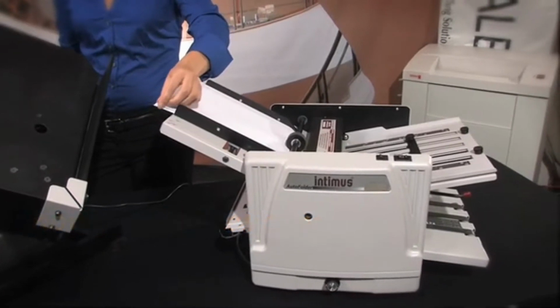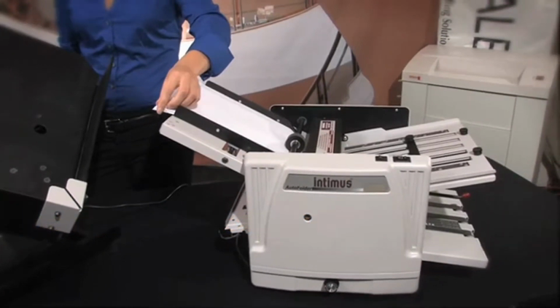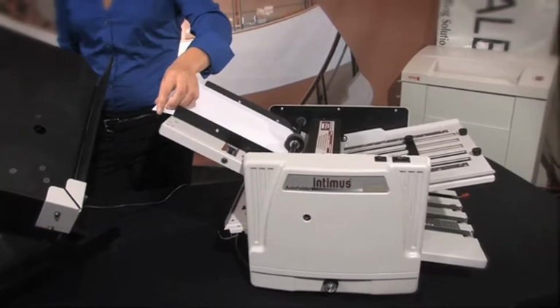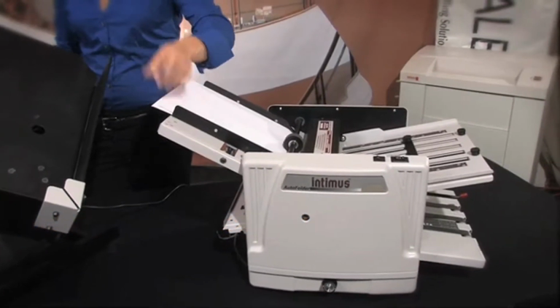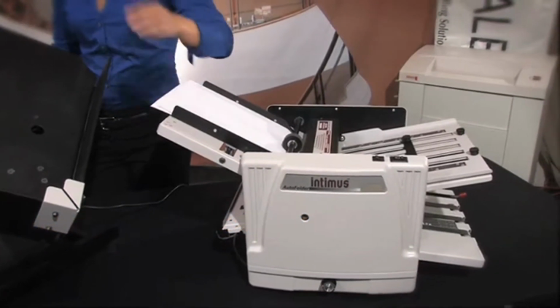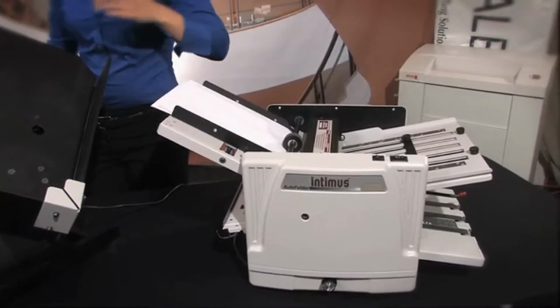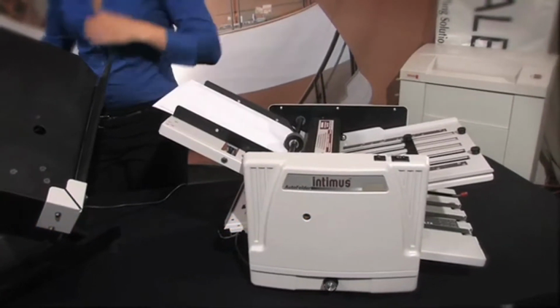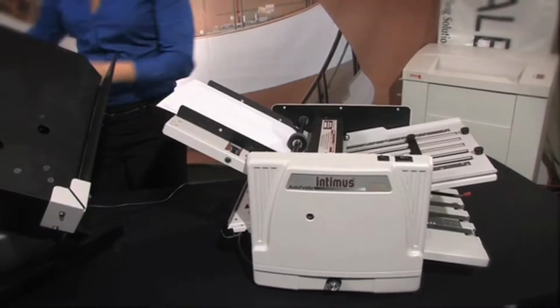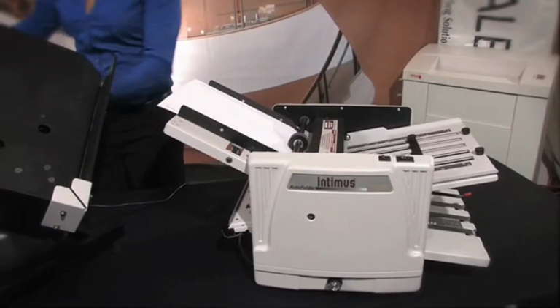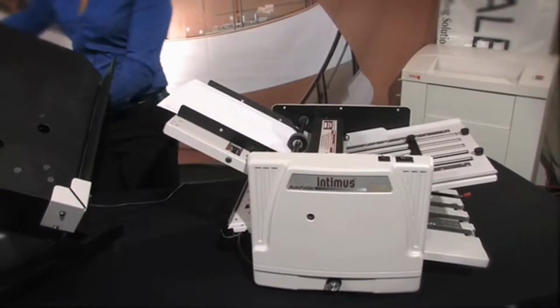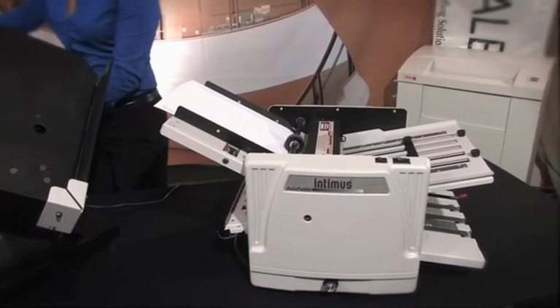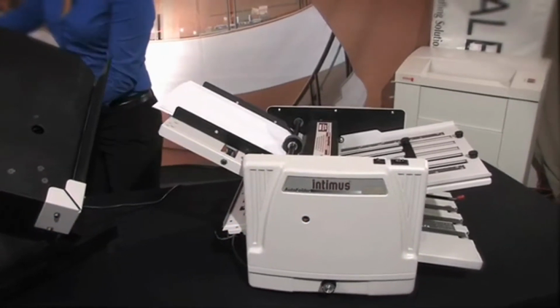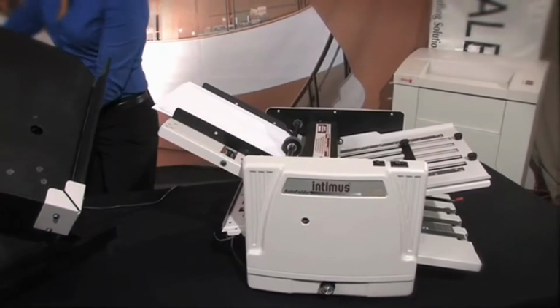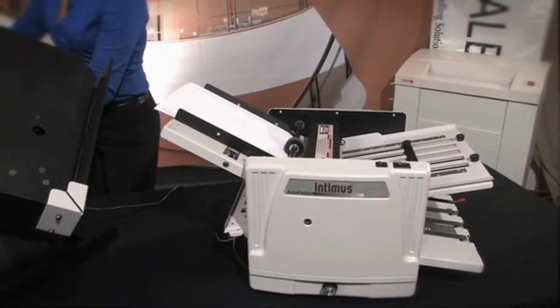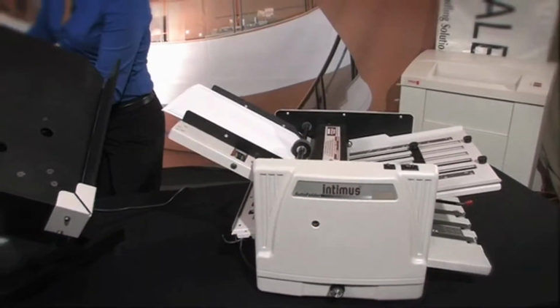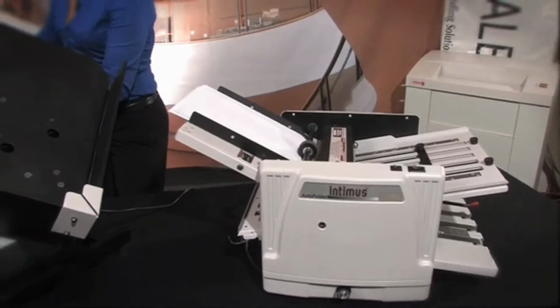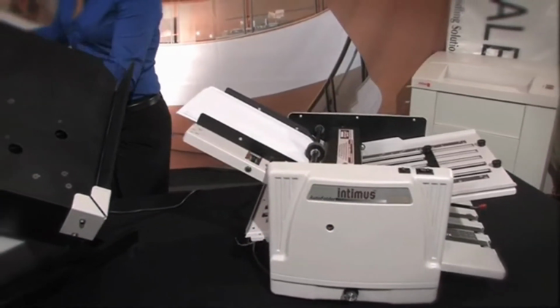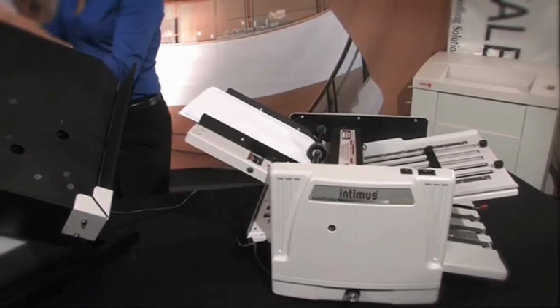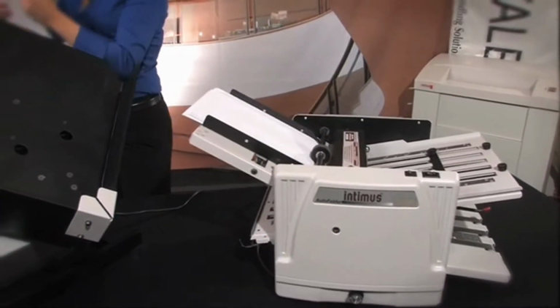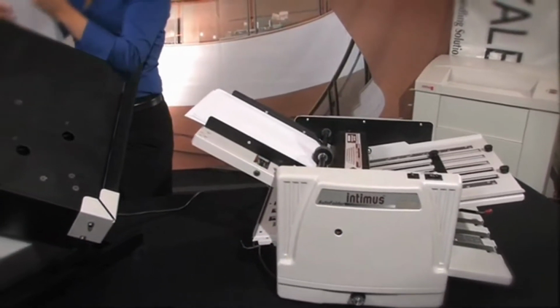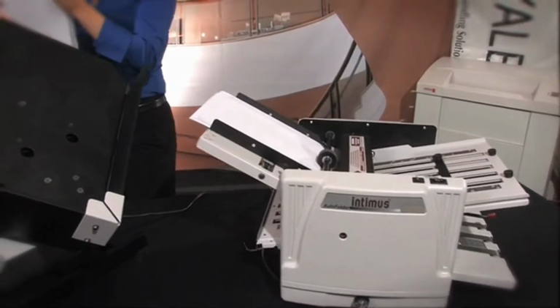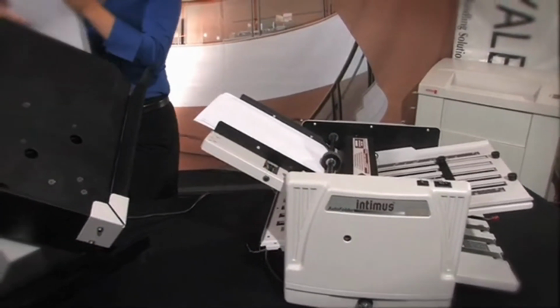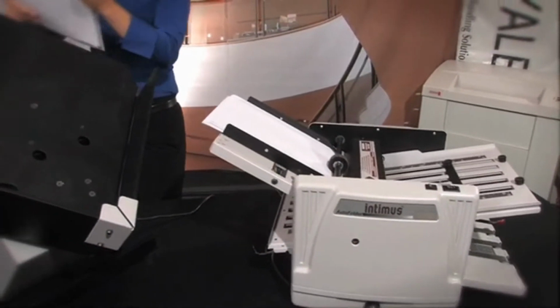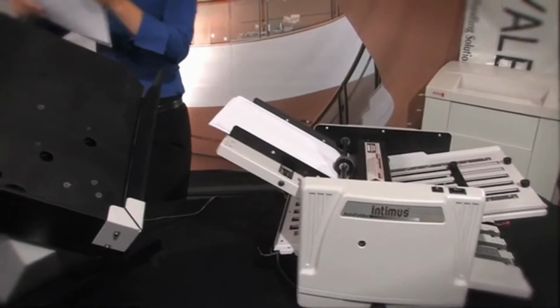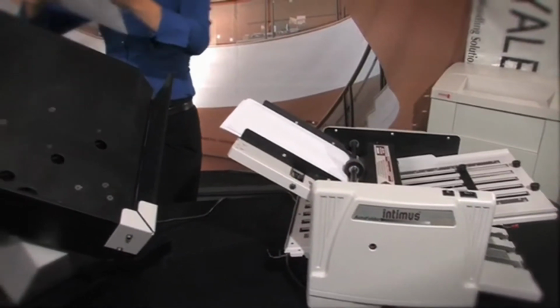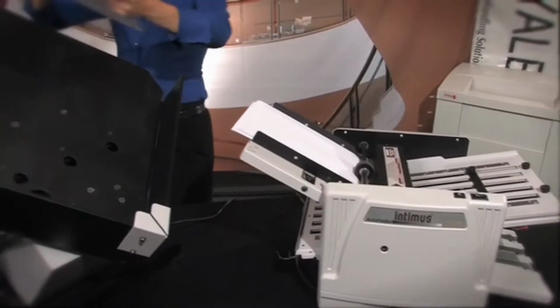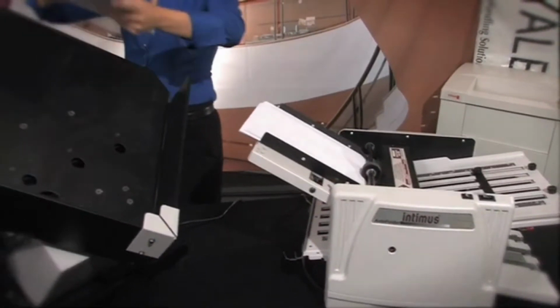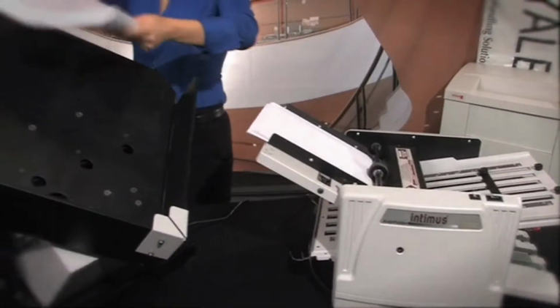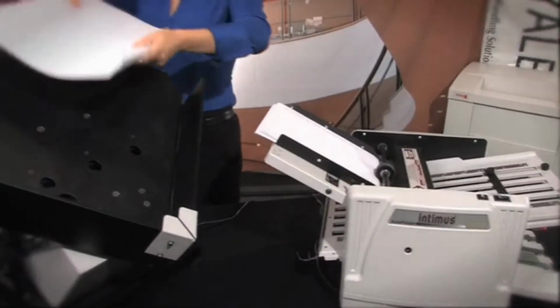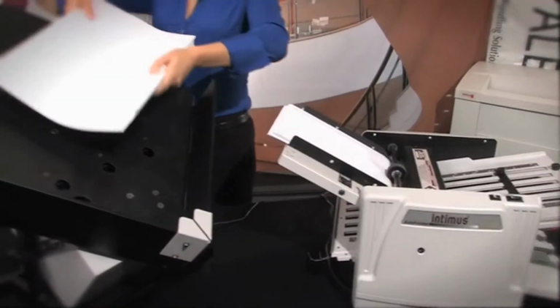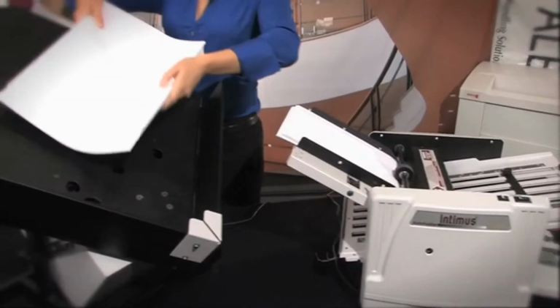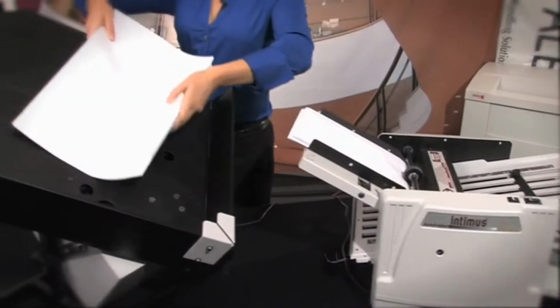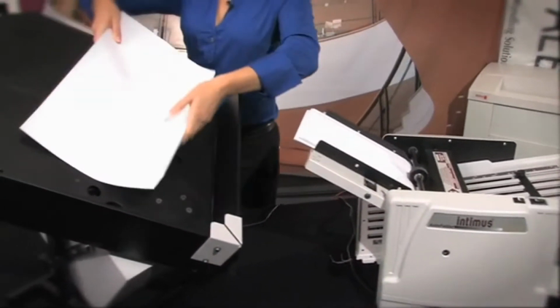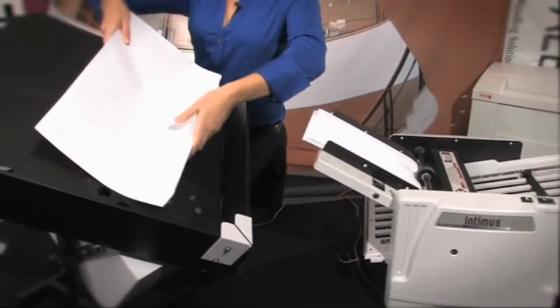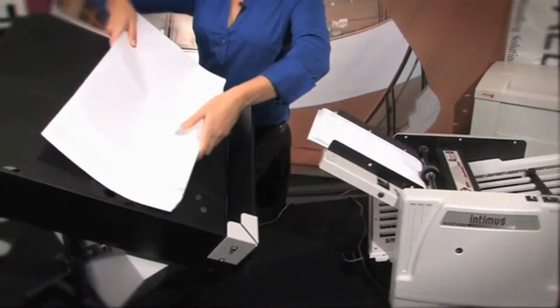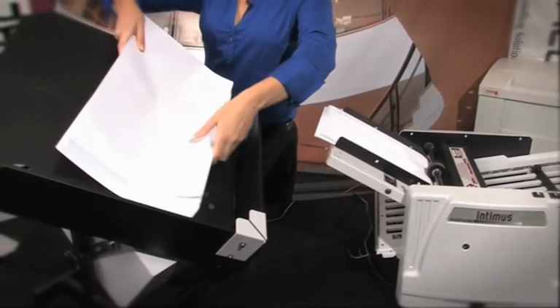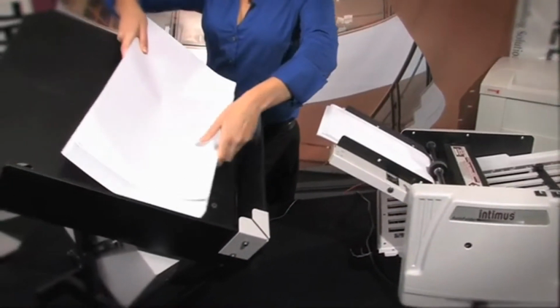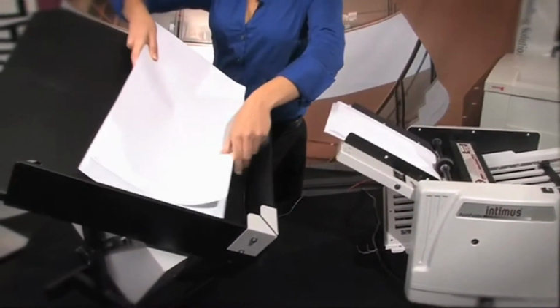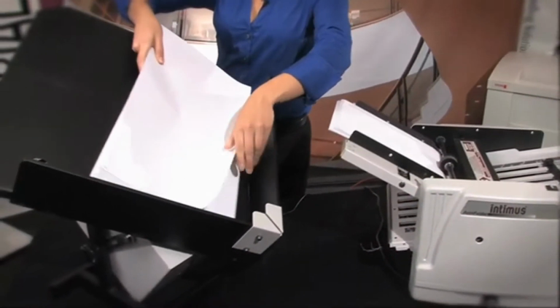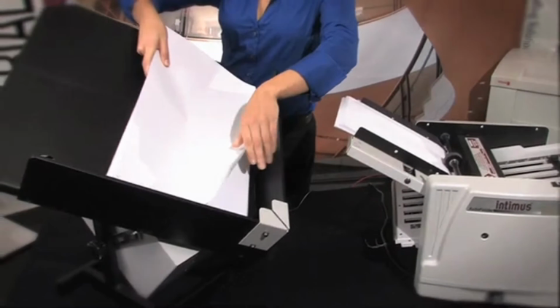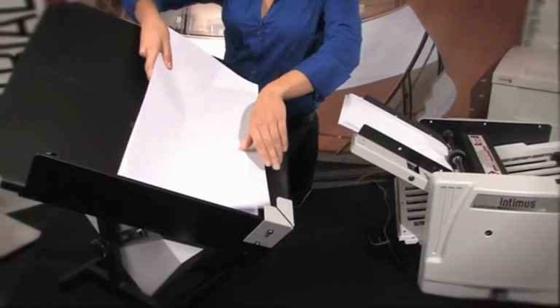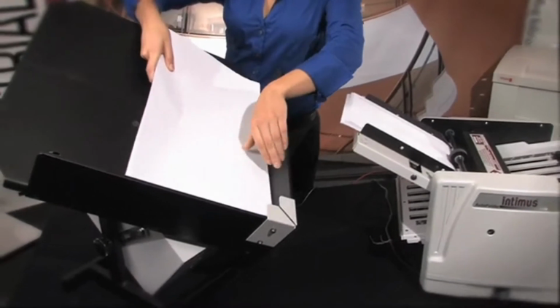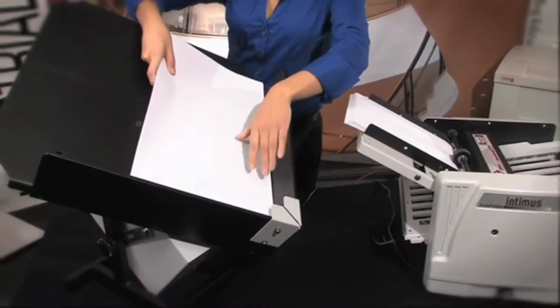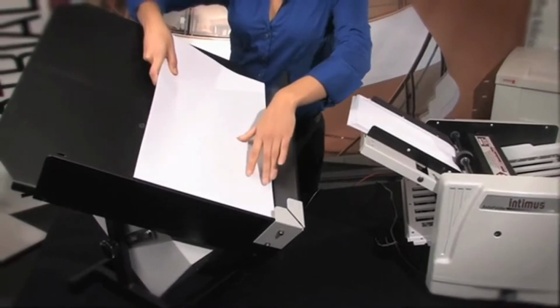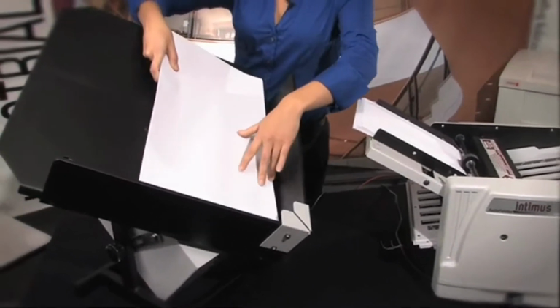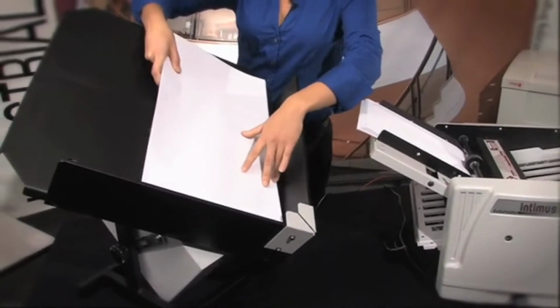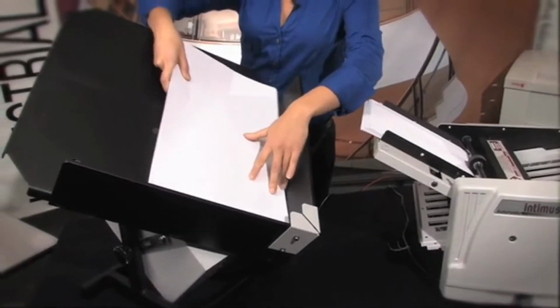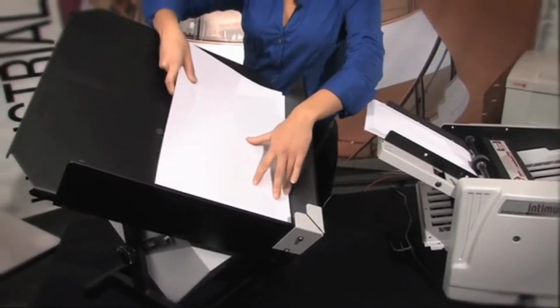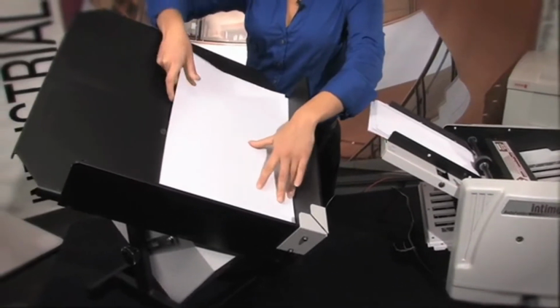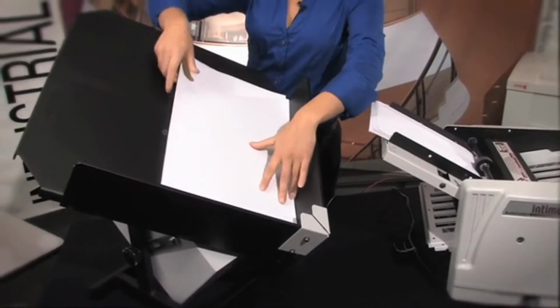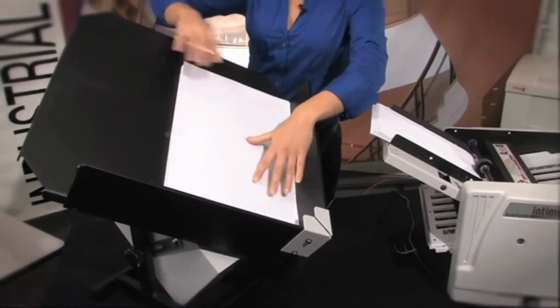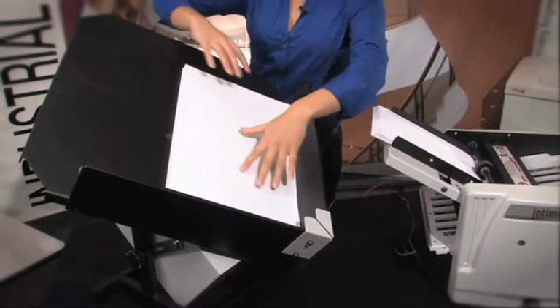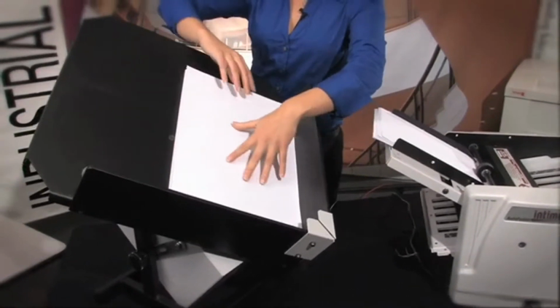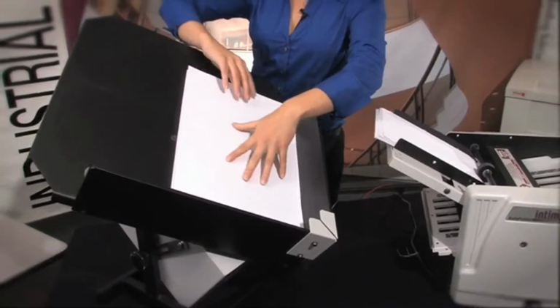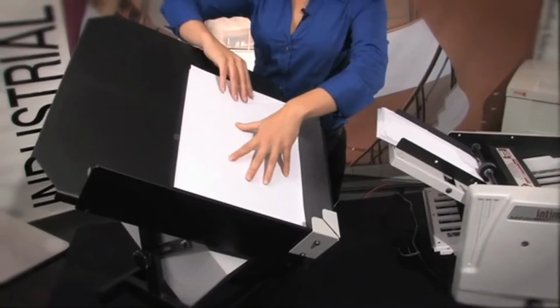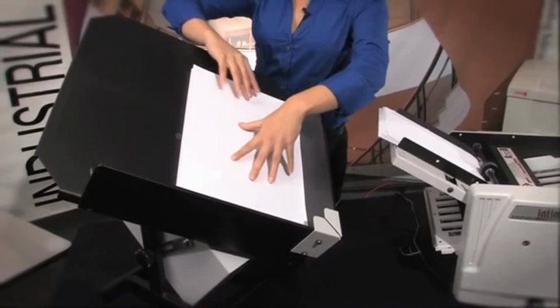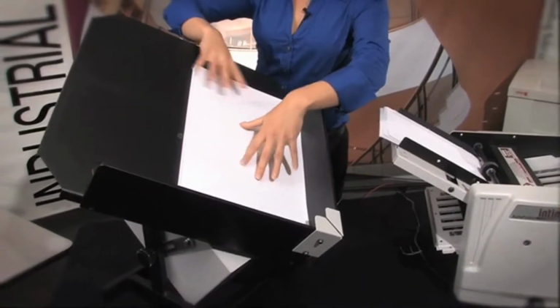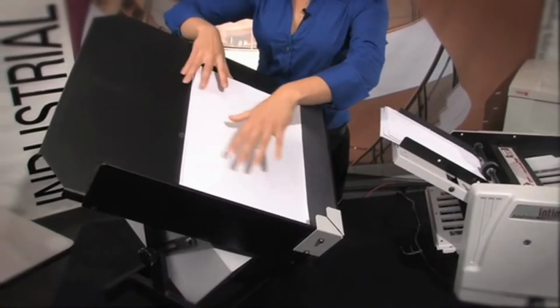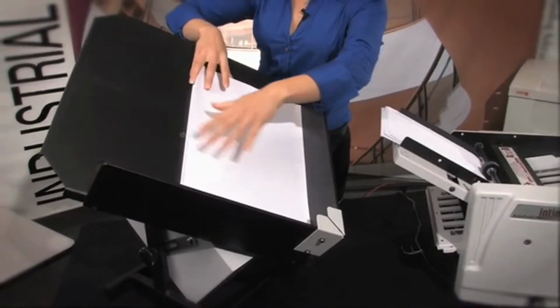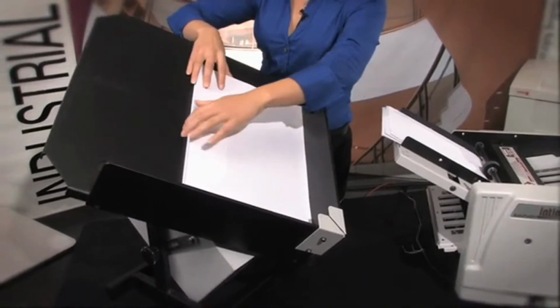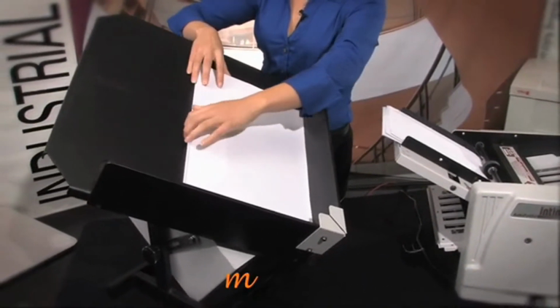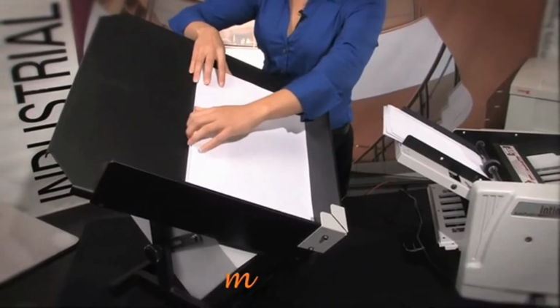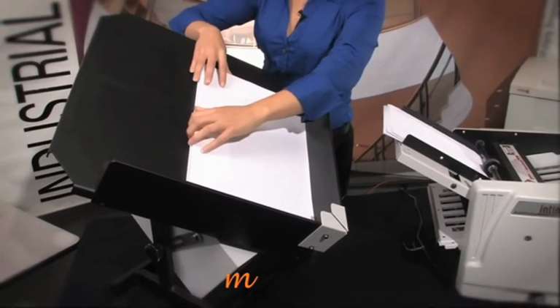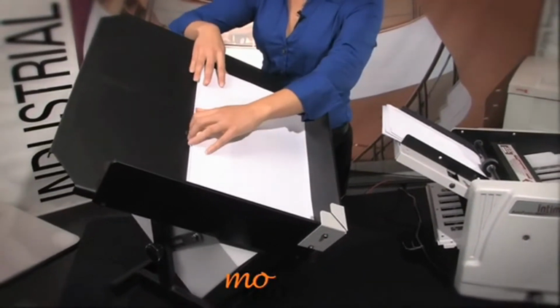I am going to show you how to use it right now. This is great for really large or odd shapes of paper.